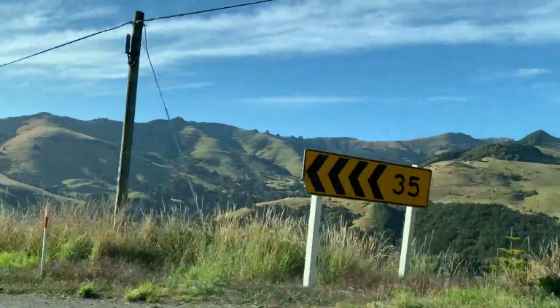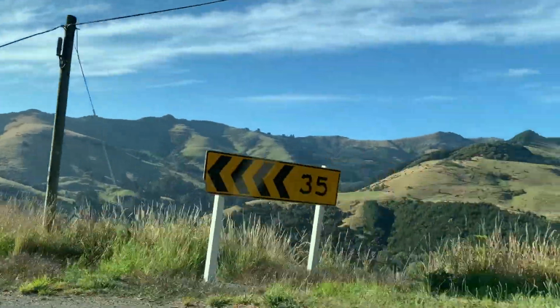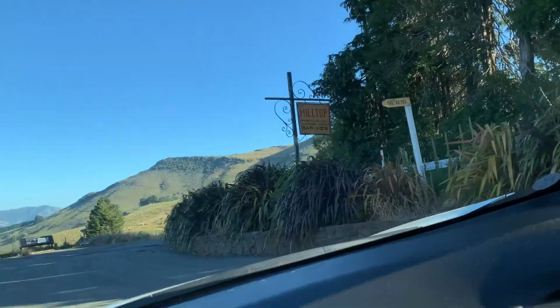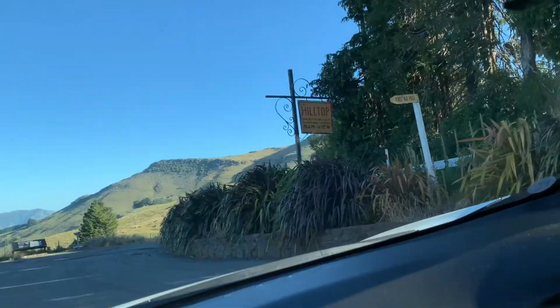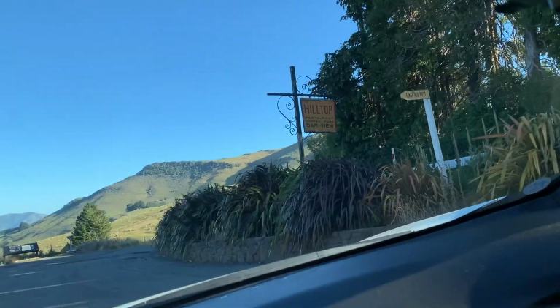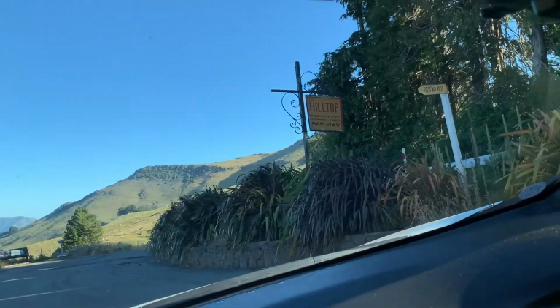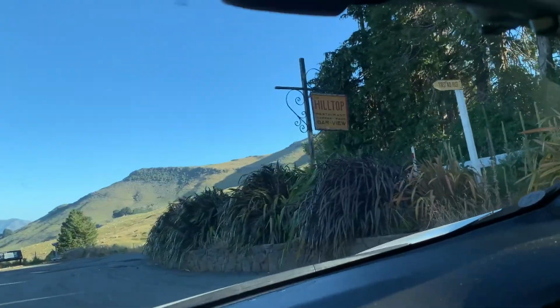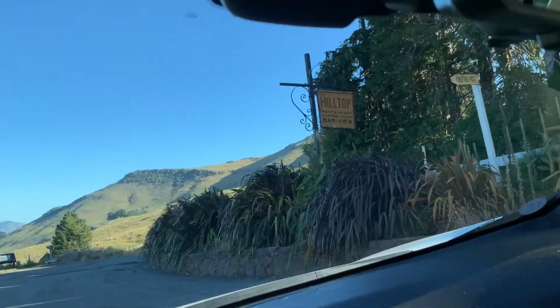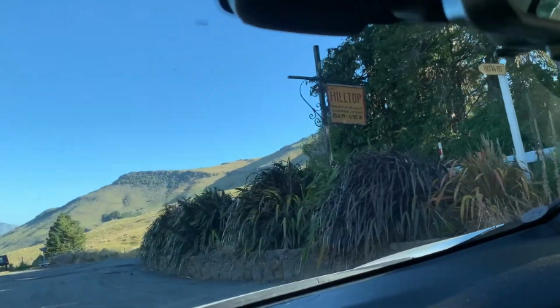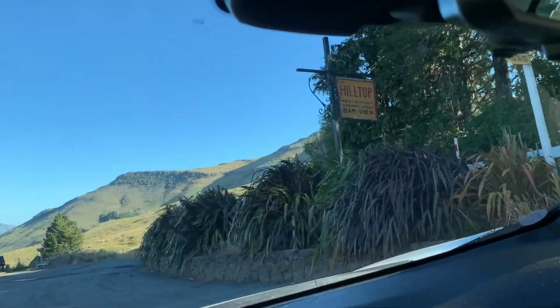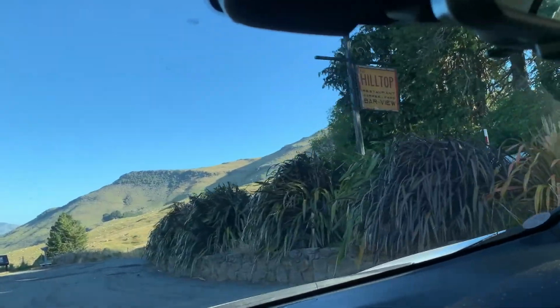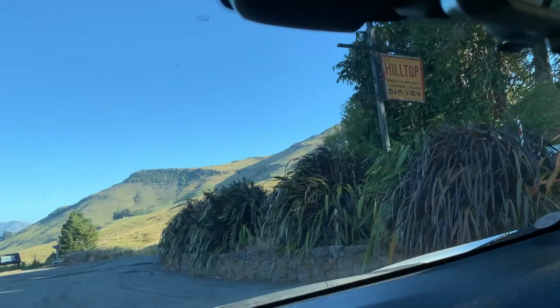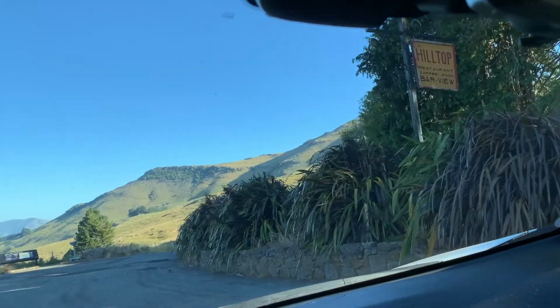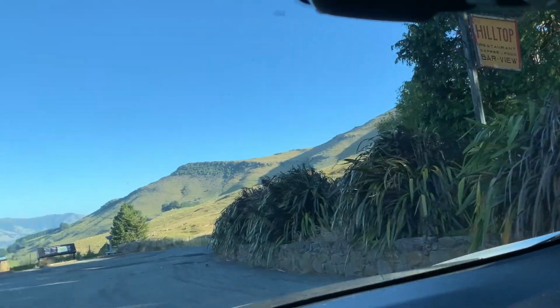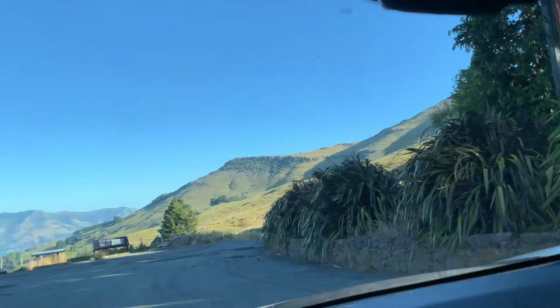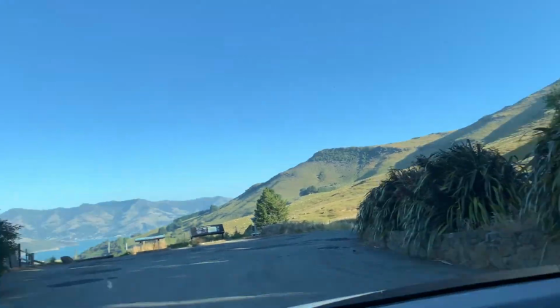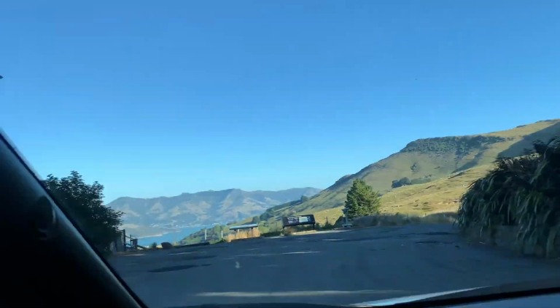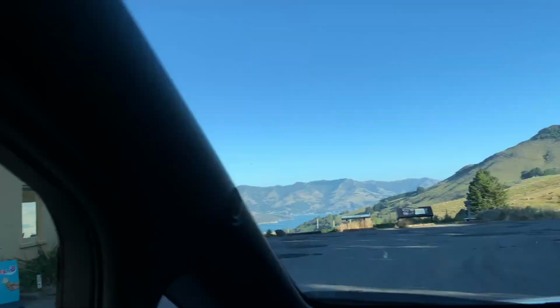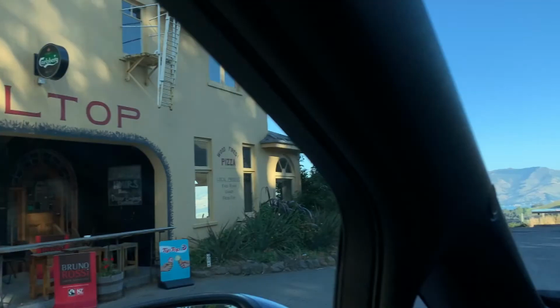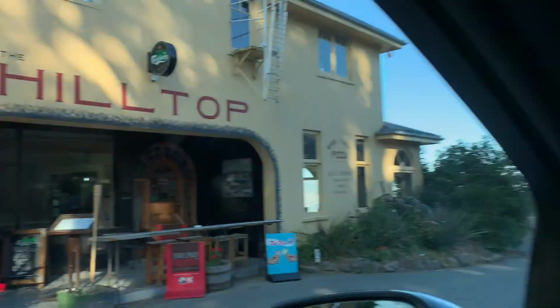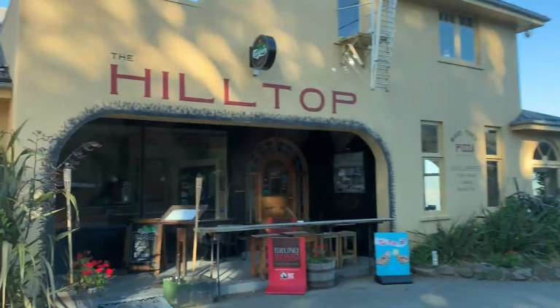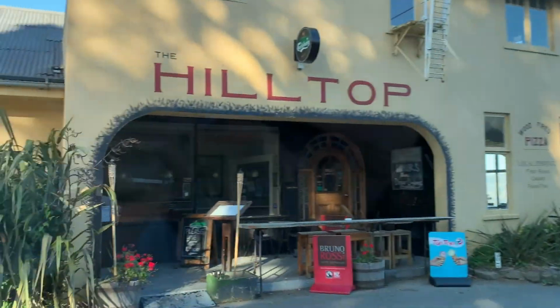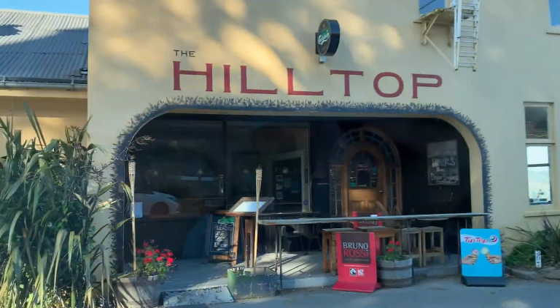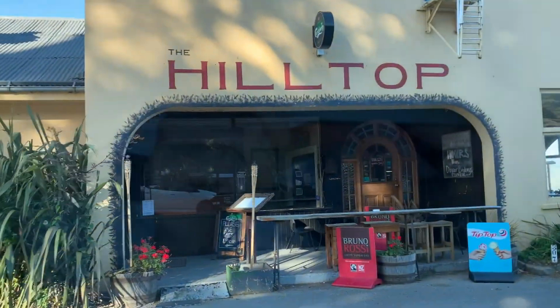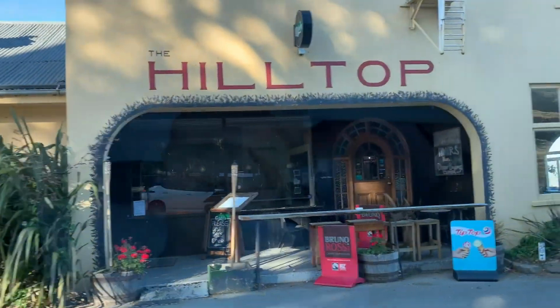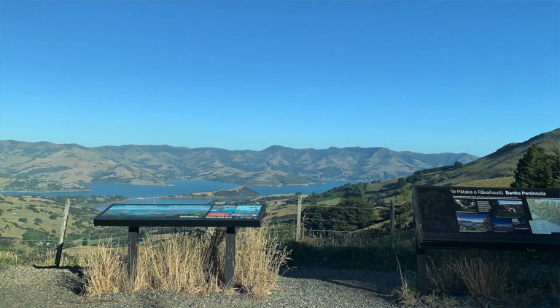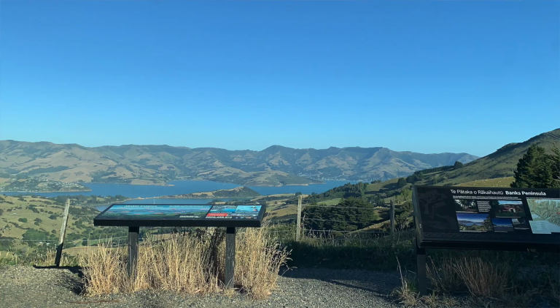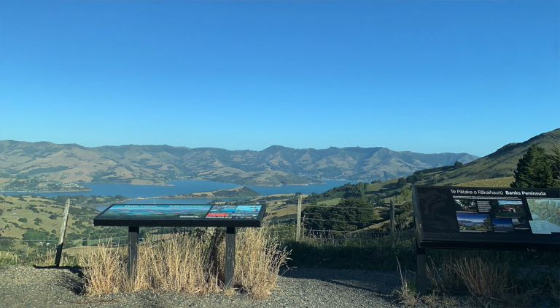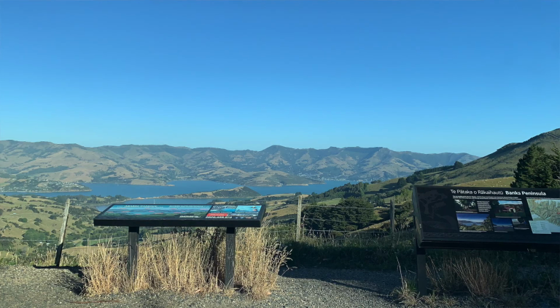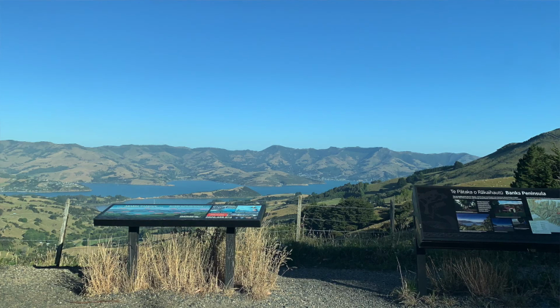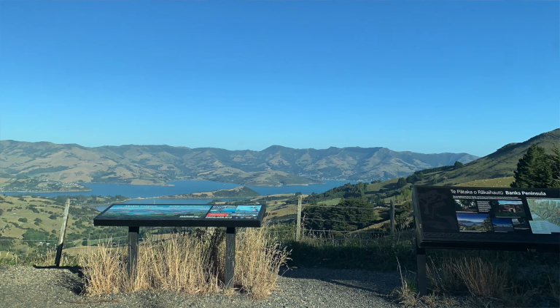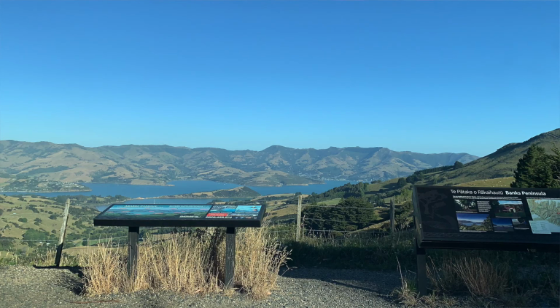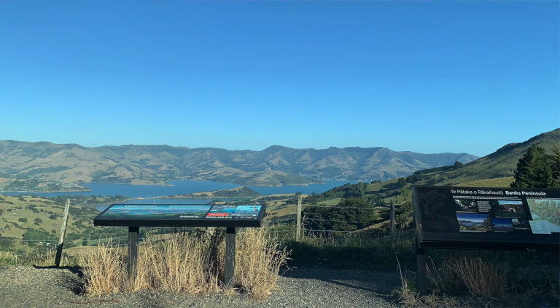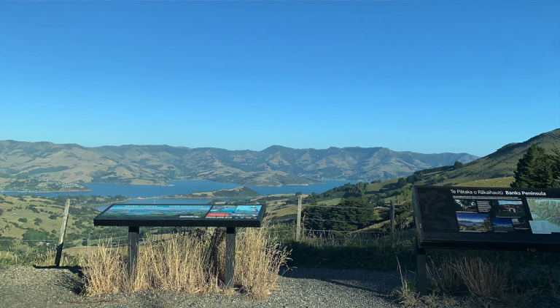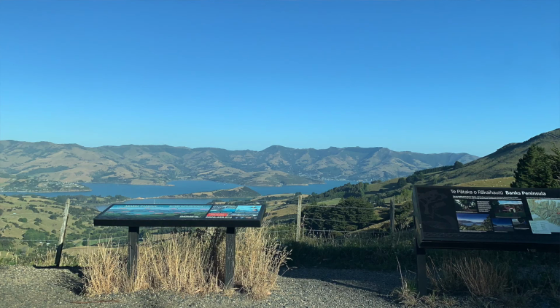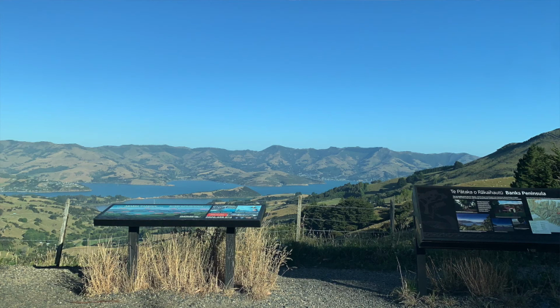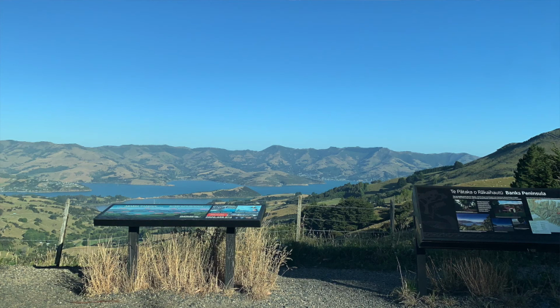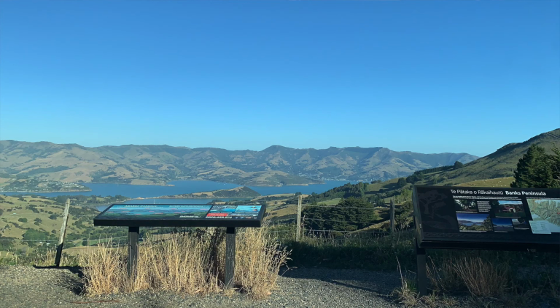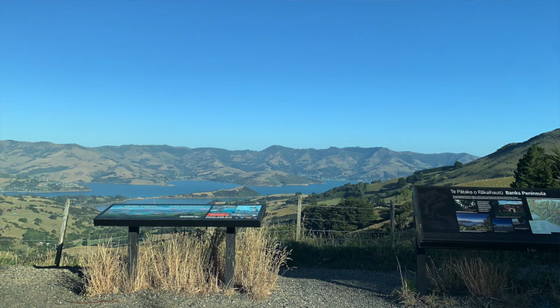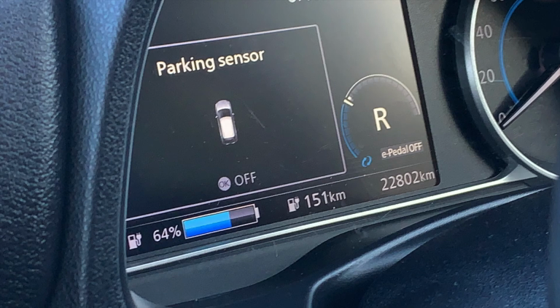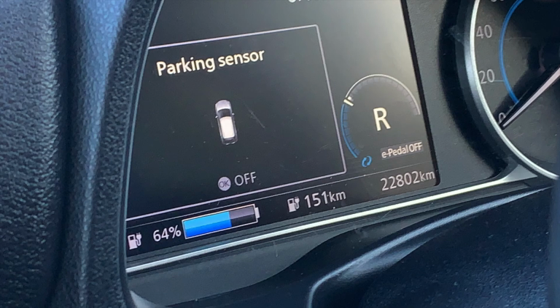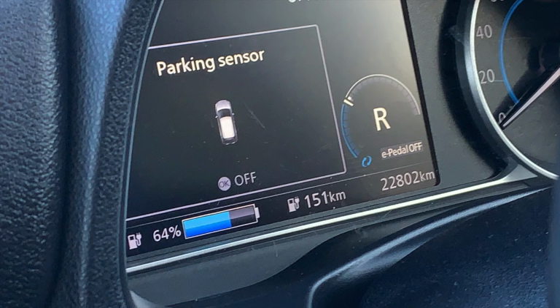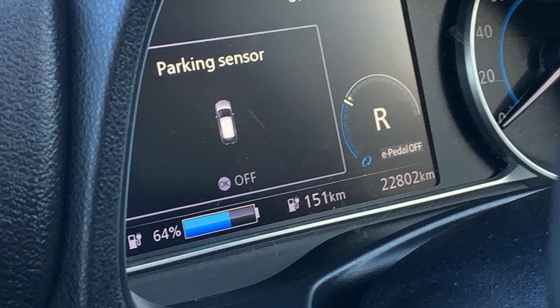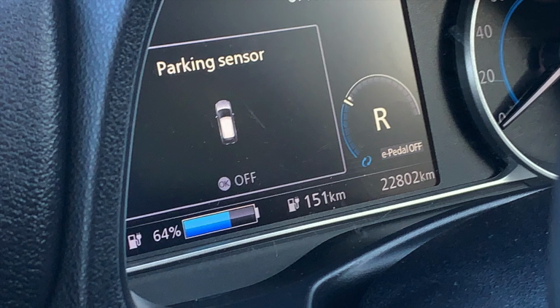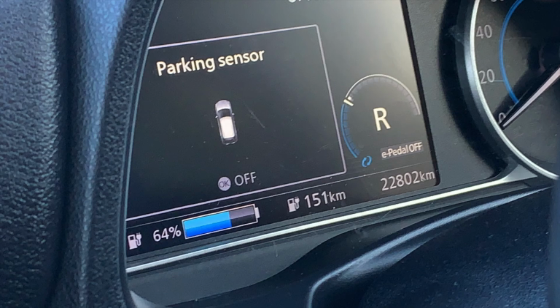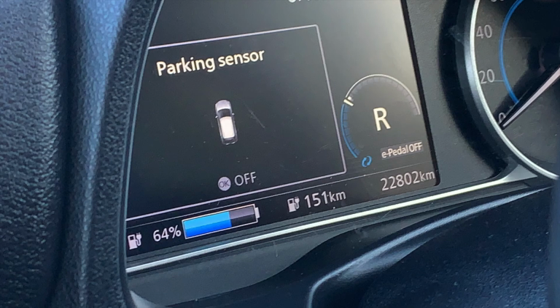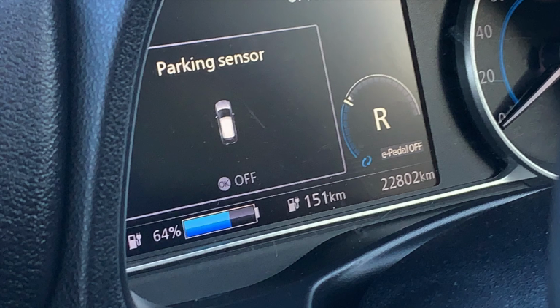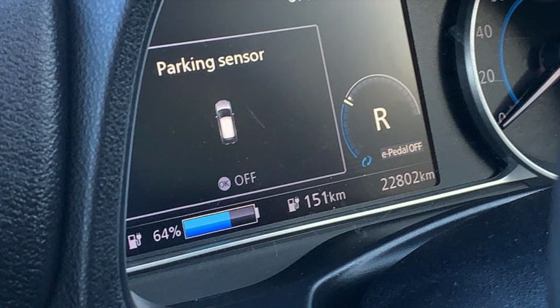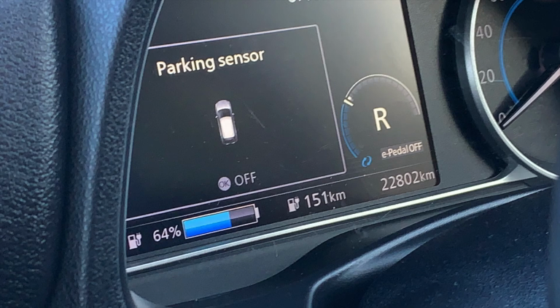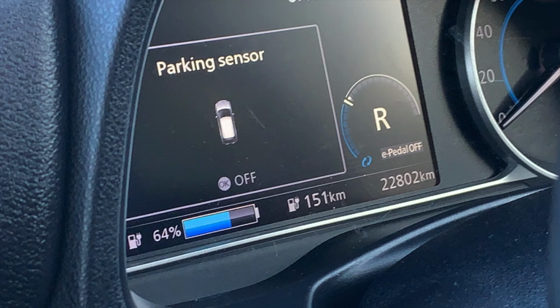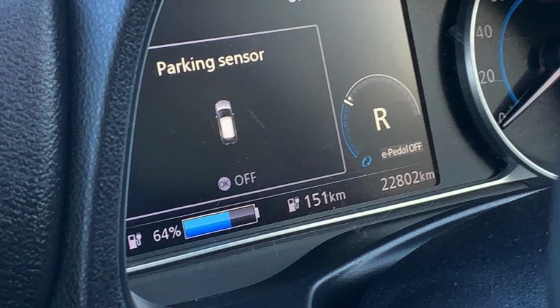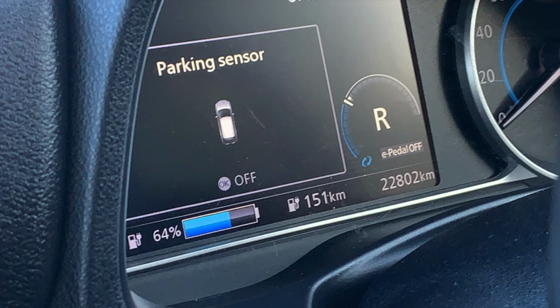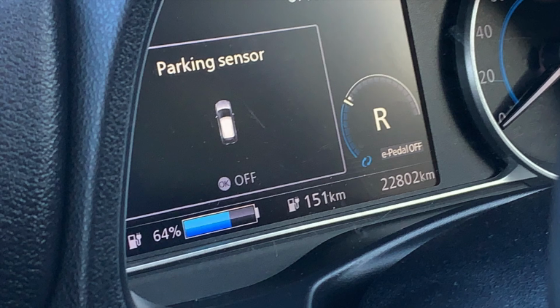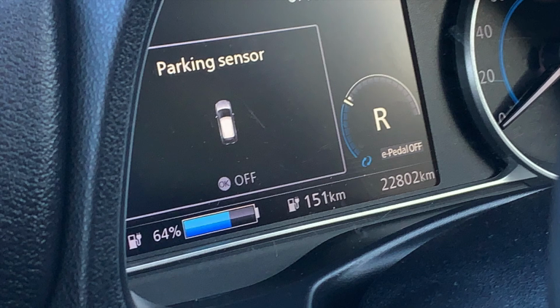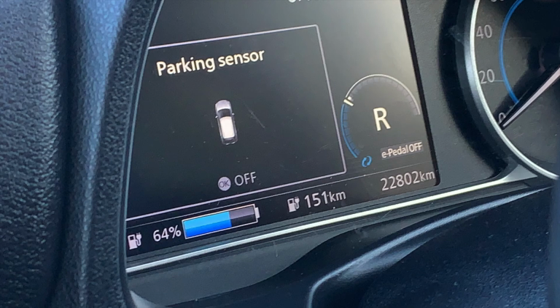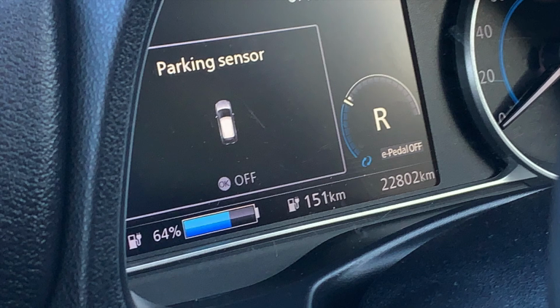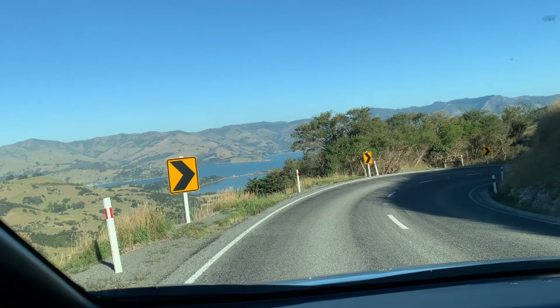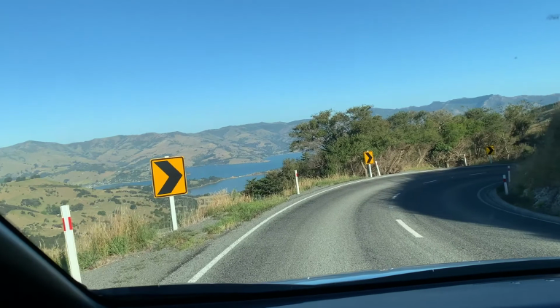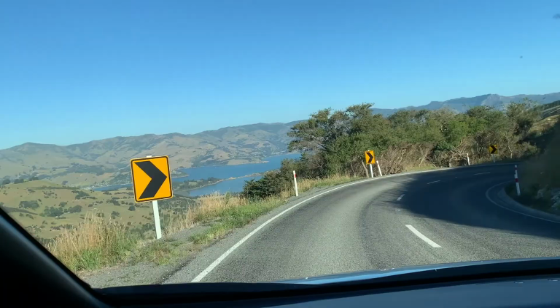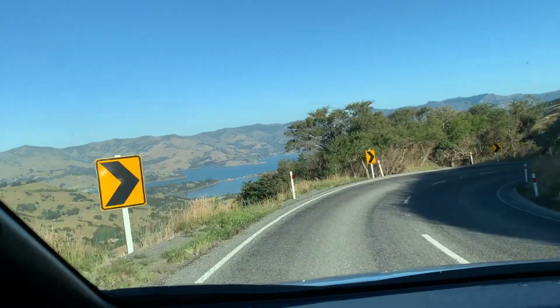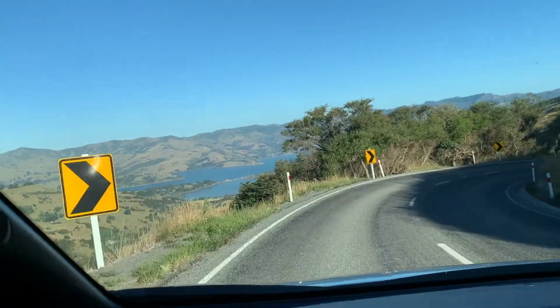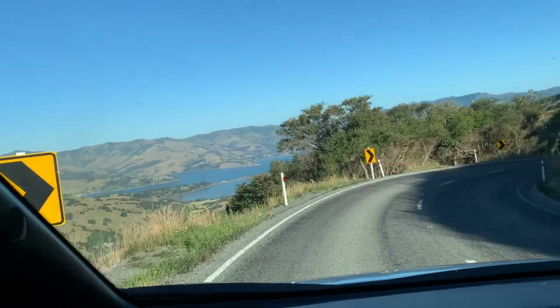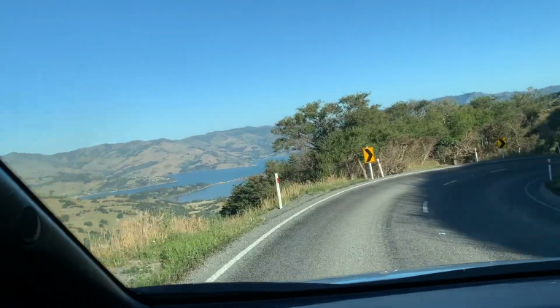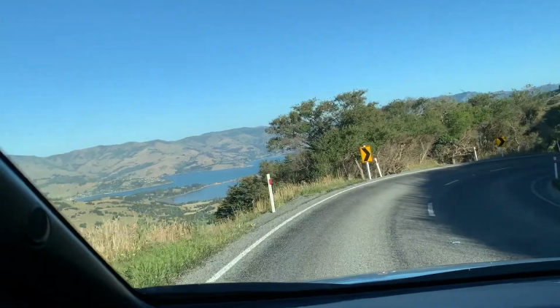So here we are at the top of the hill. We started at 73%, we're now at 64%. Let's see how much we gain going back down.